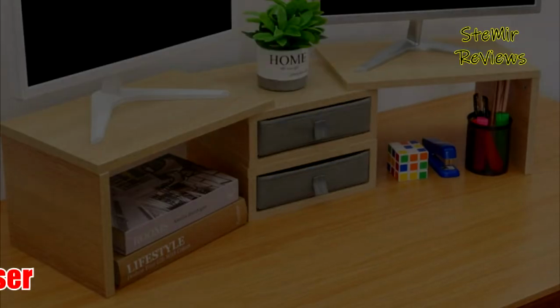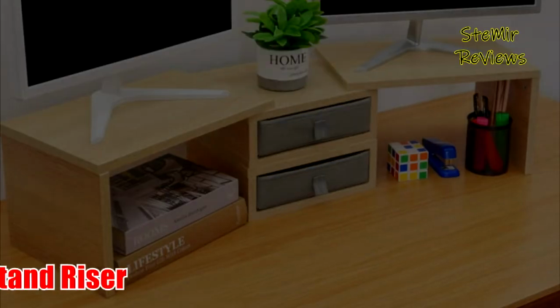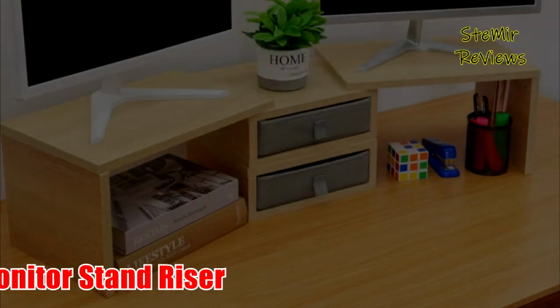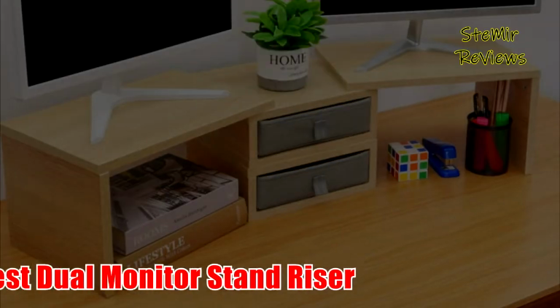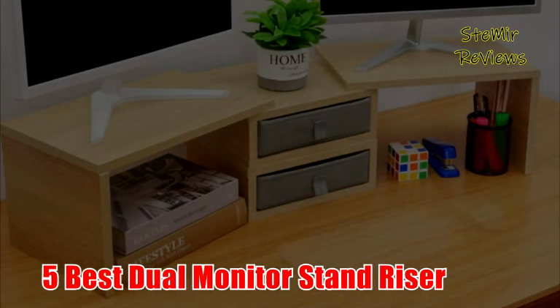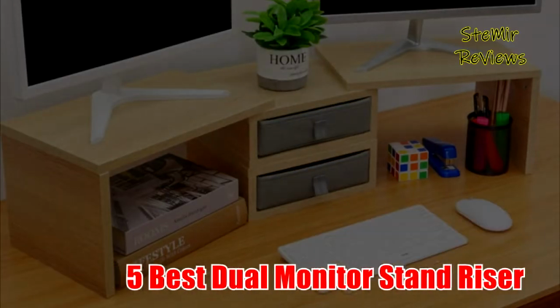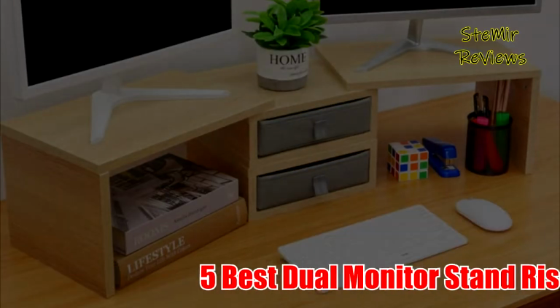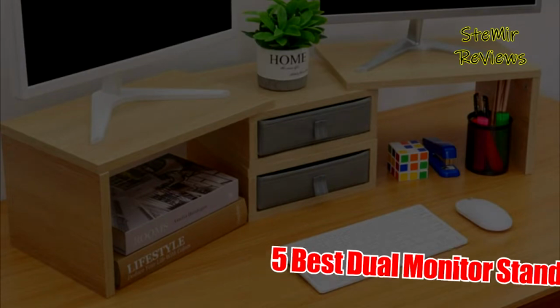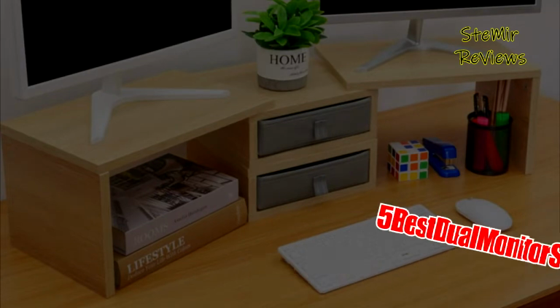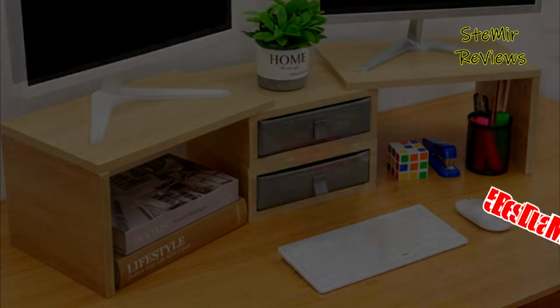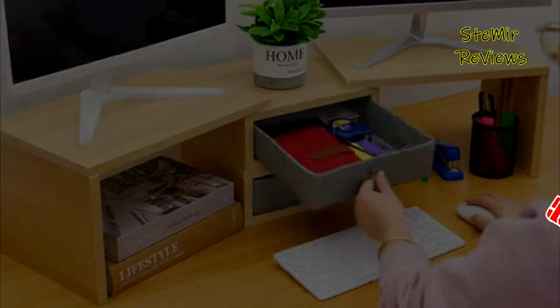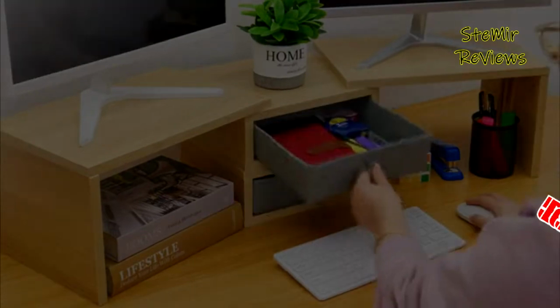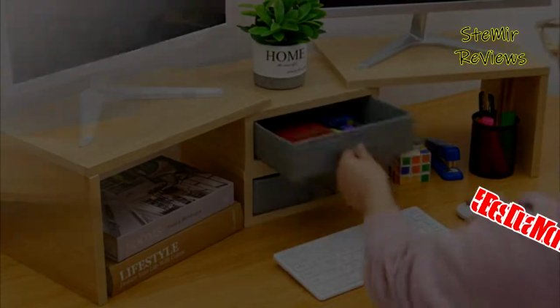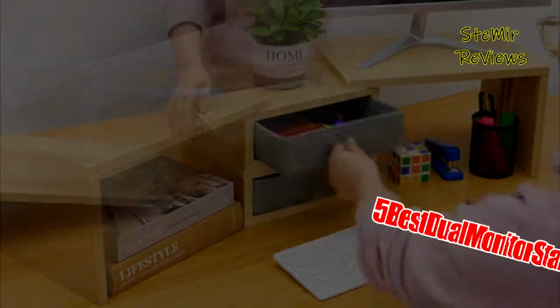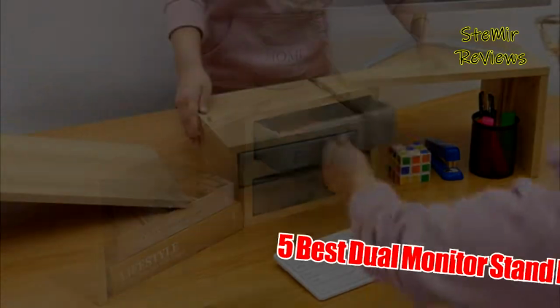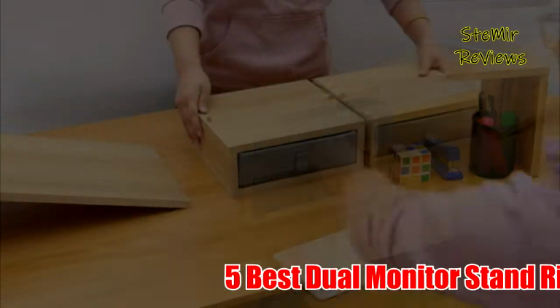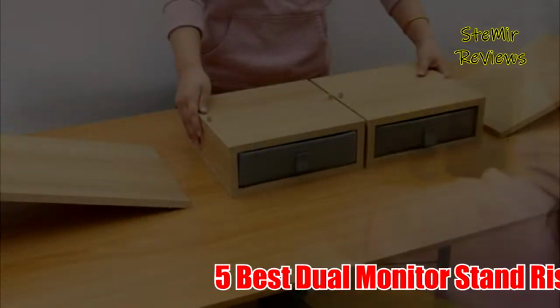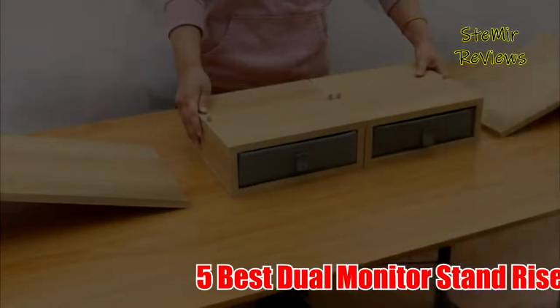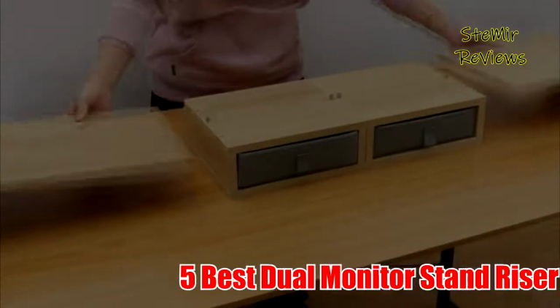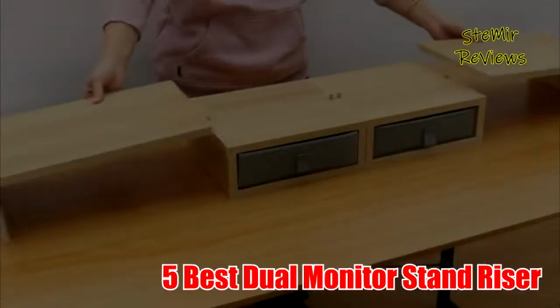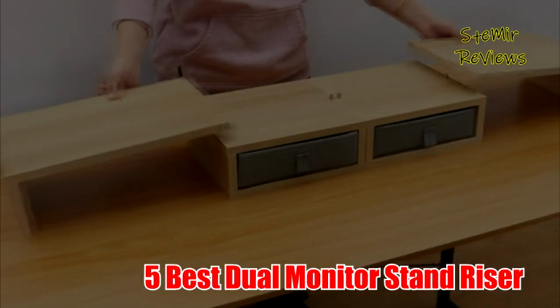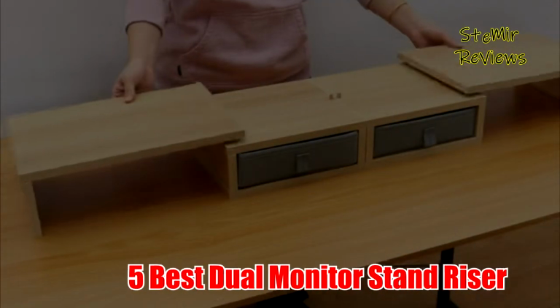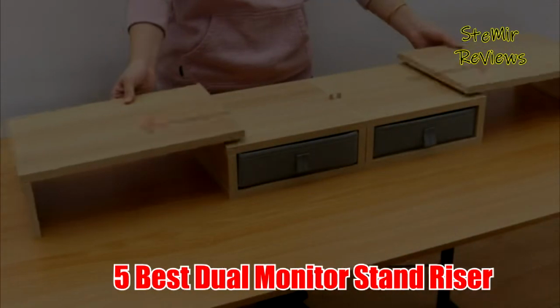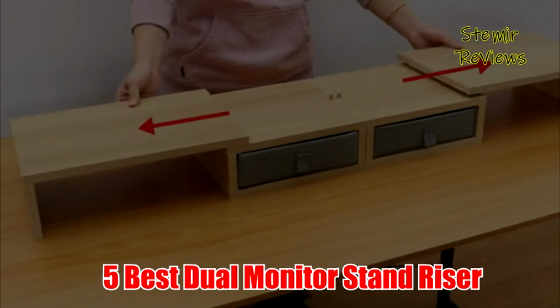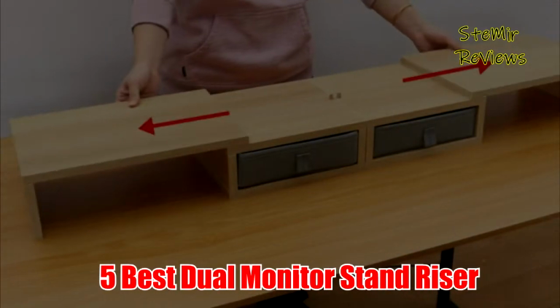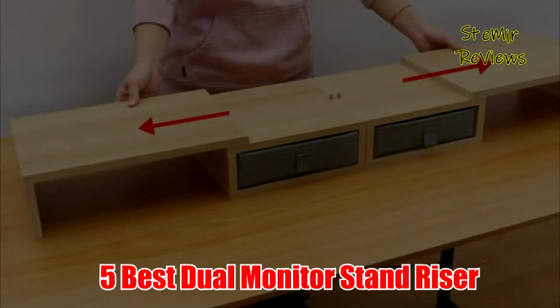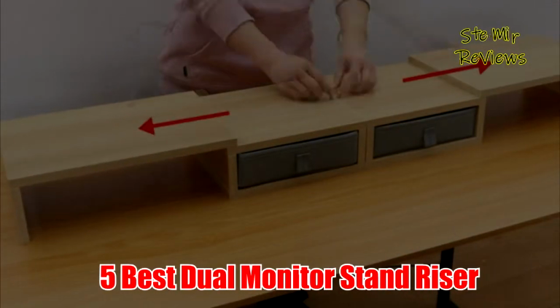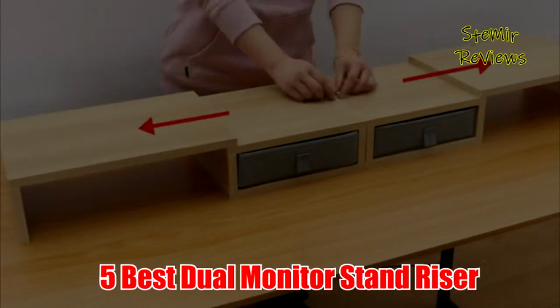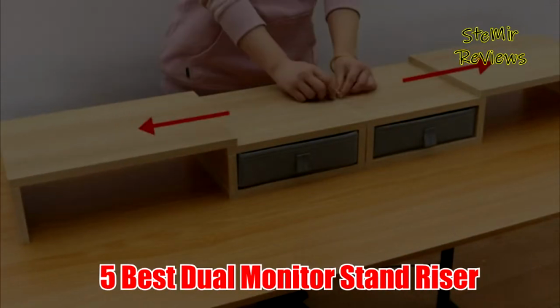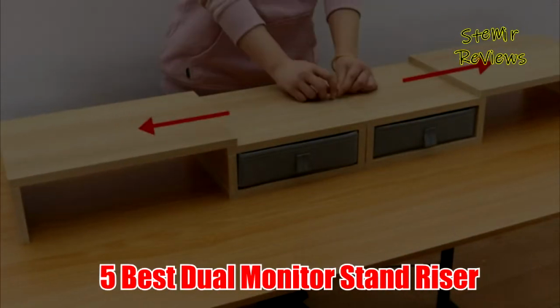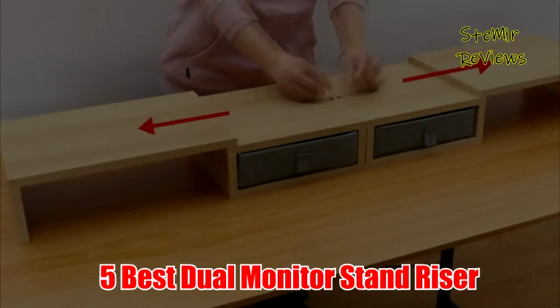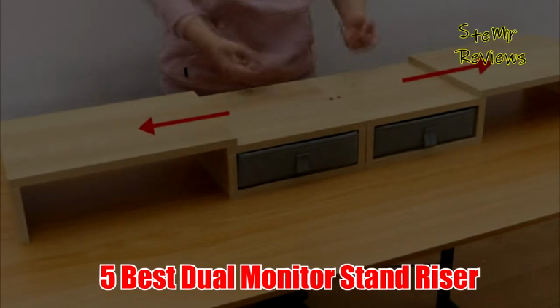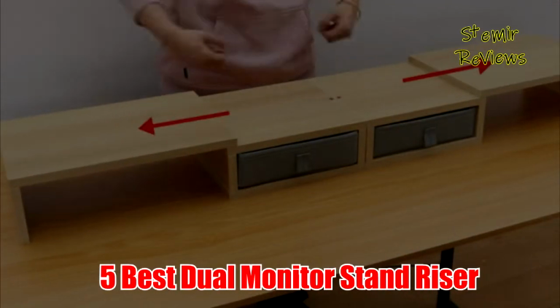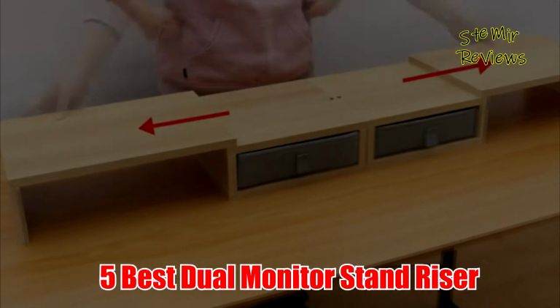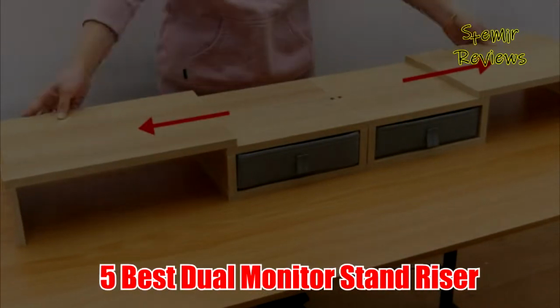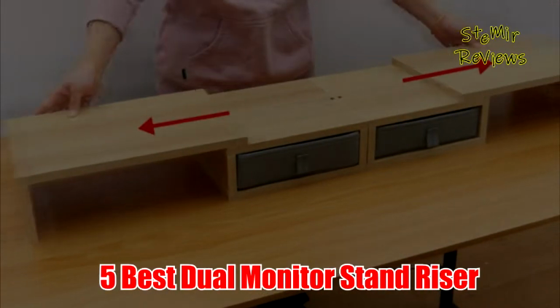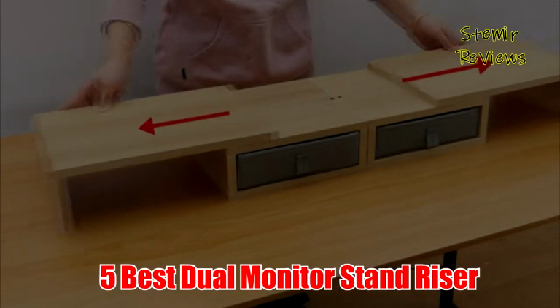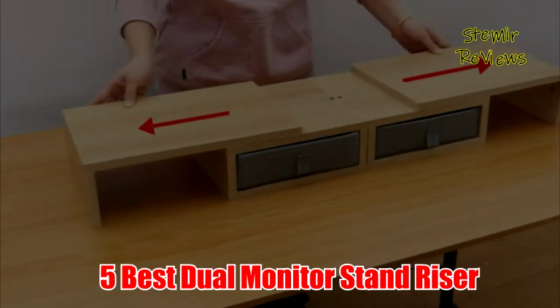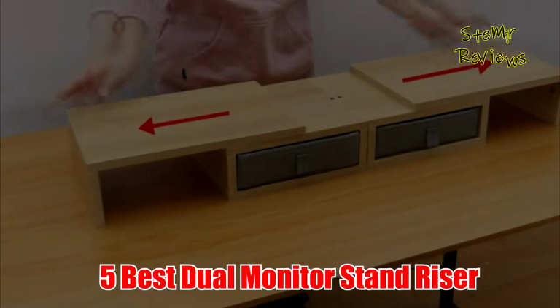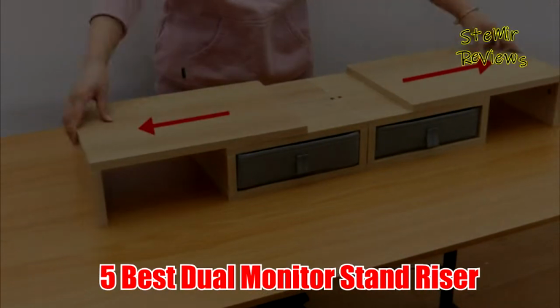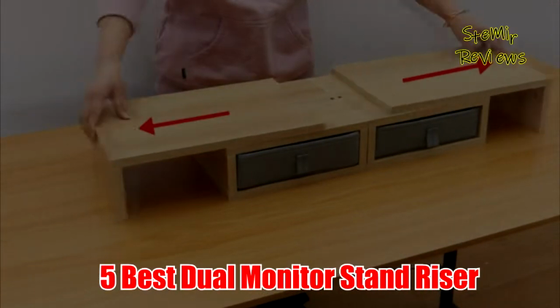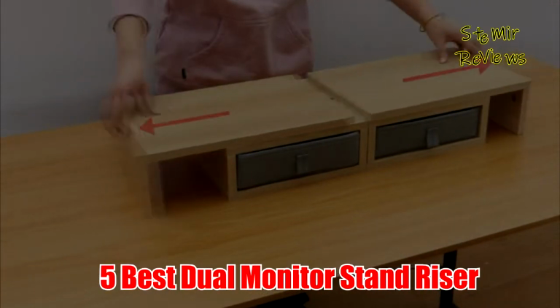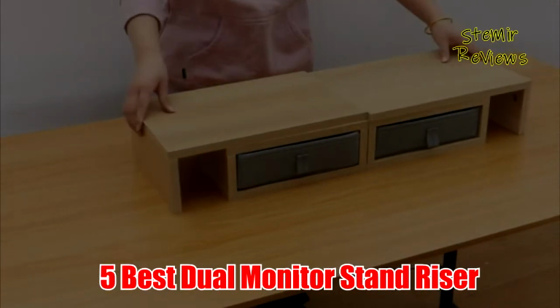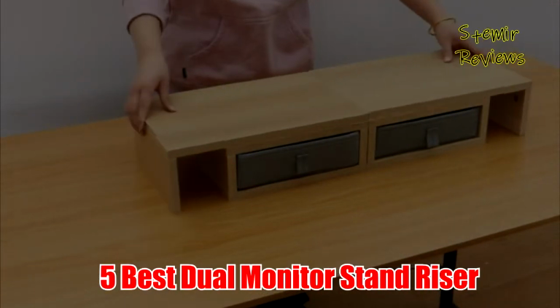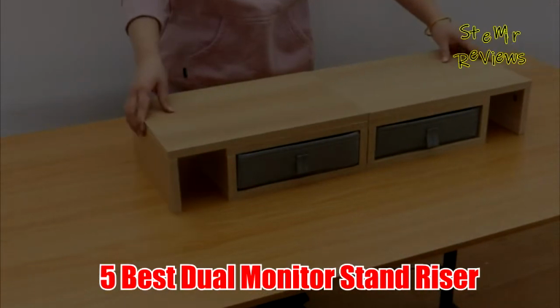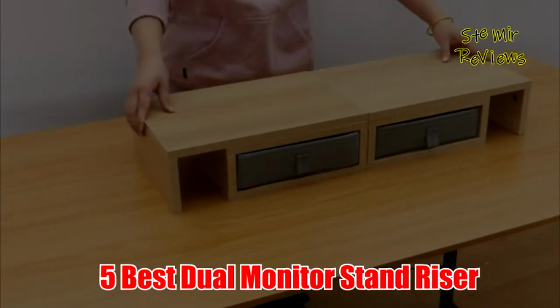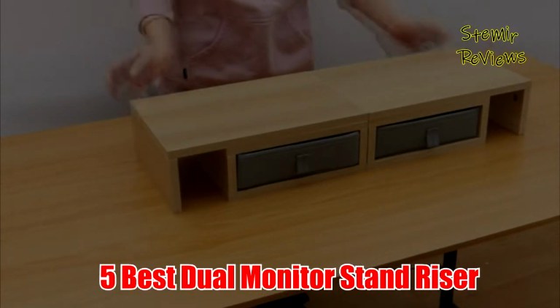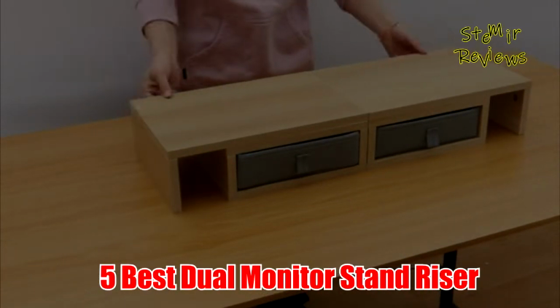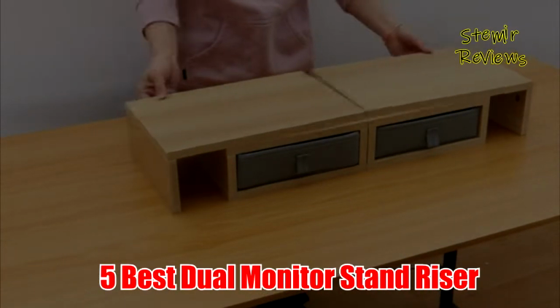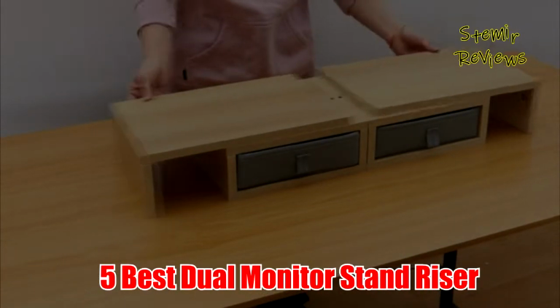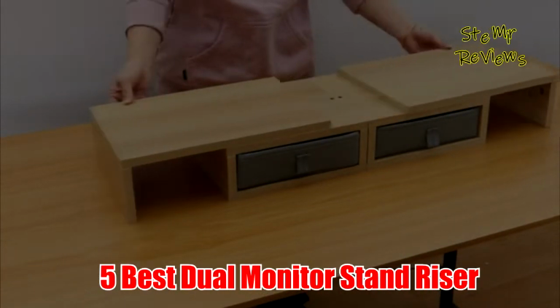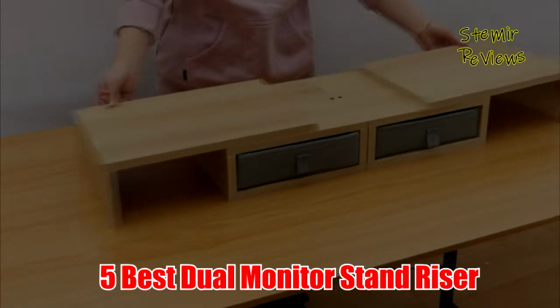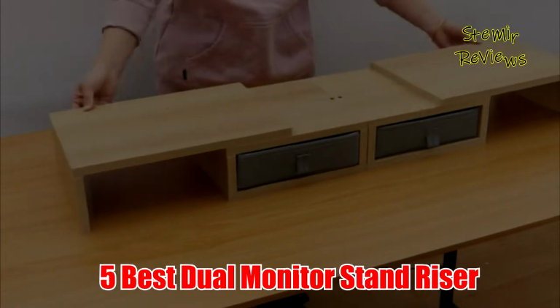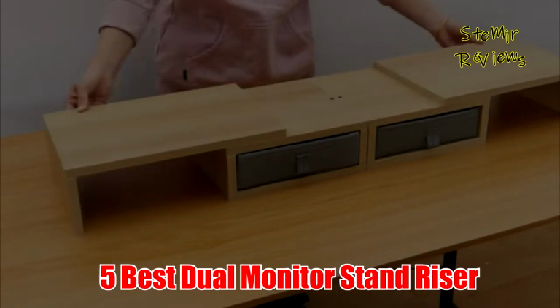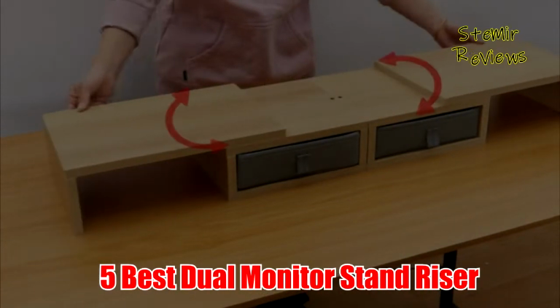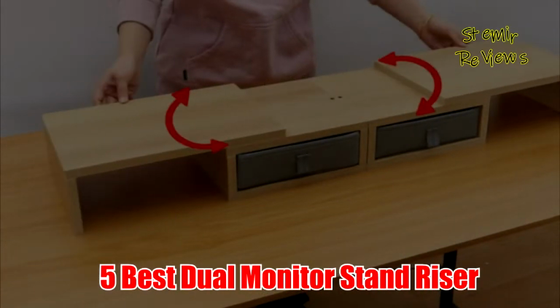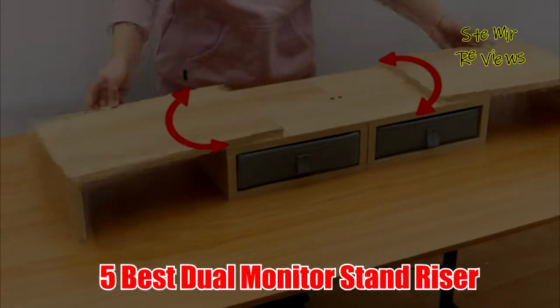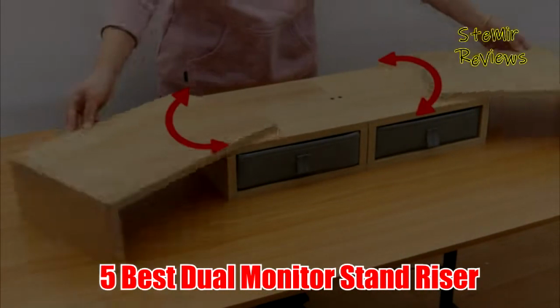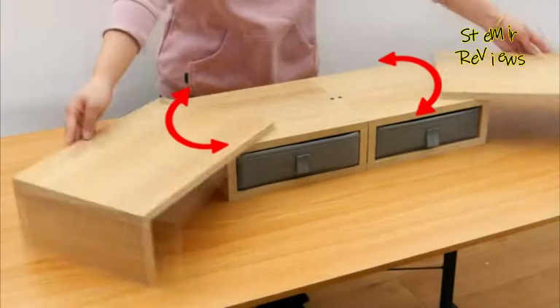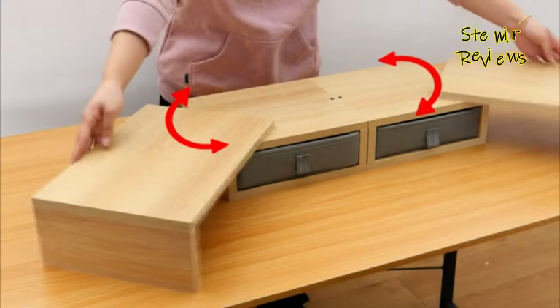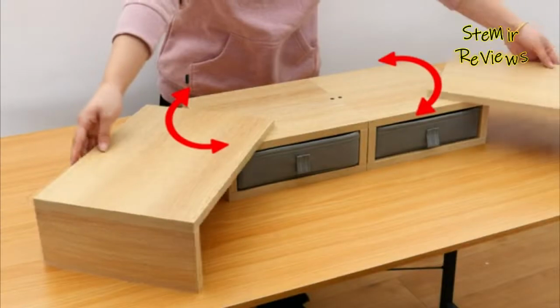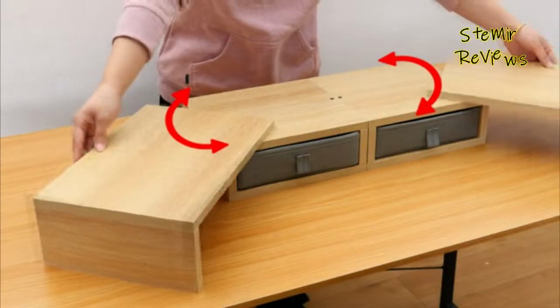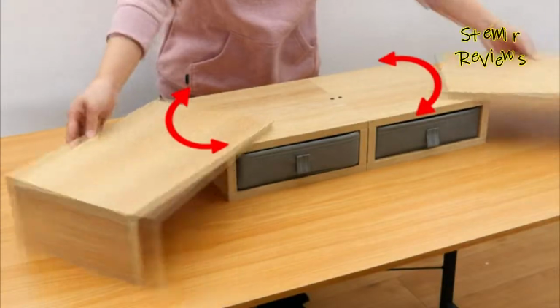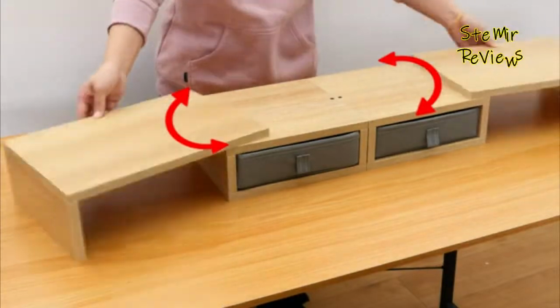In this video, I recommend 5 Best Dual Monitor Stand Risers of 2022. Before you start, subscribe to the channel and press the like button.